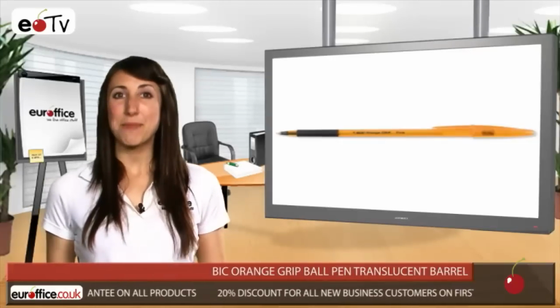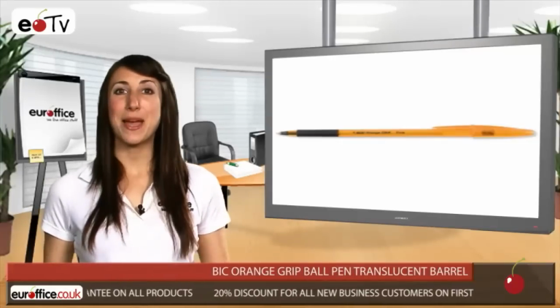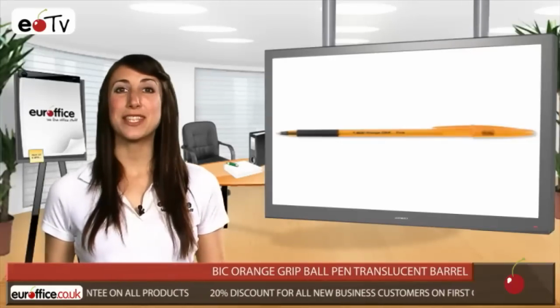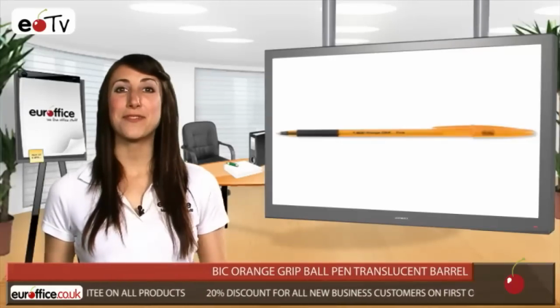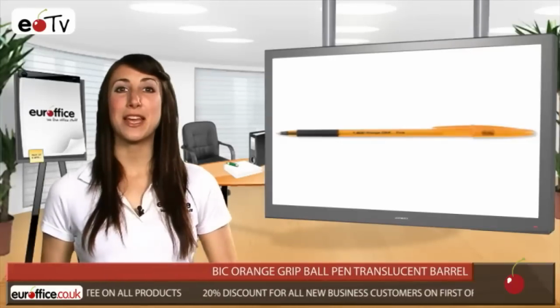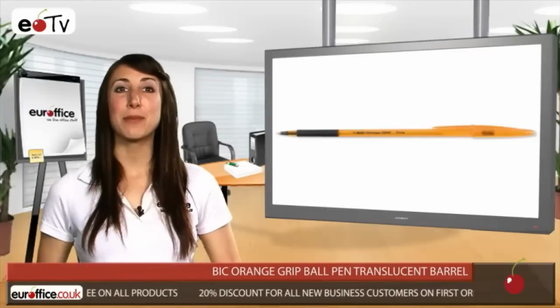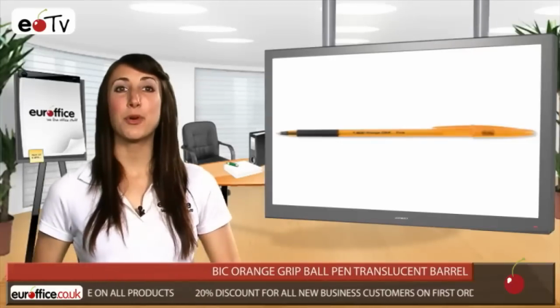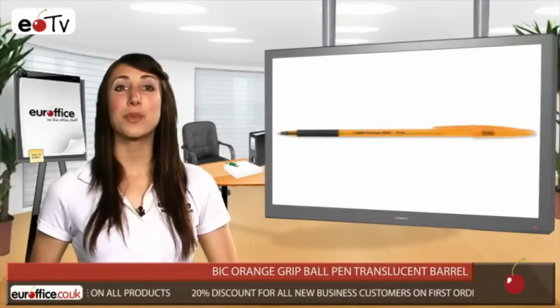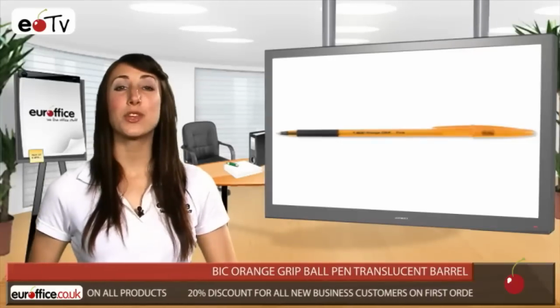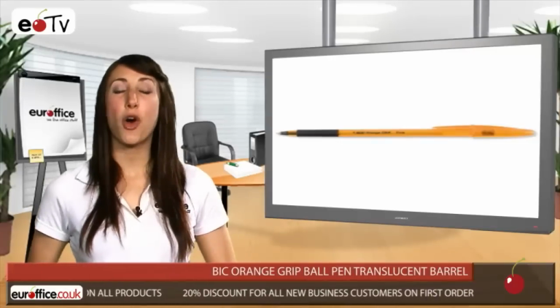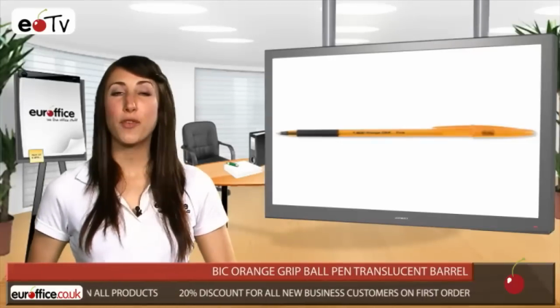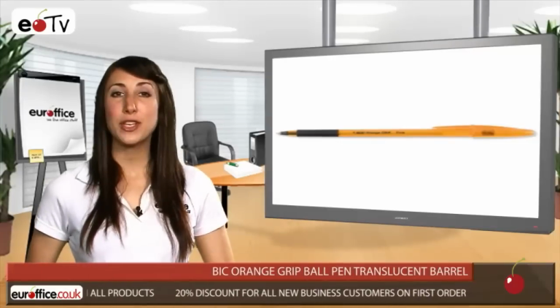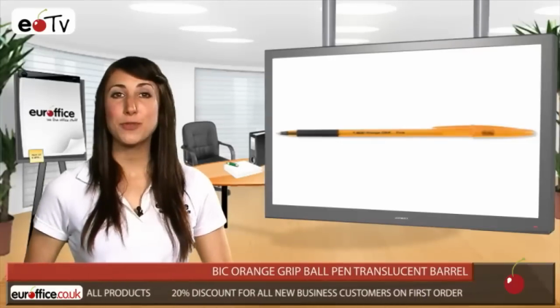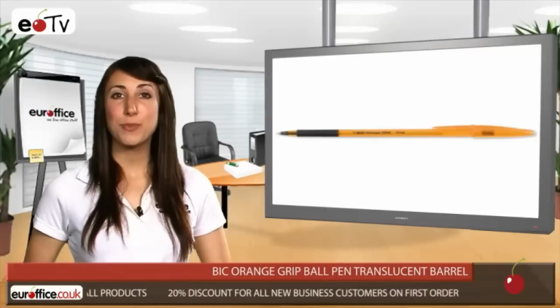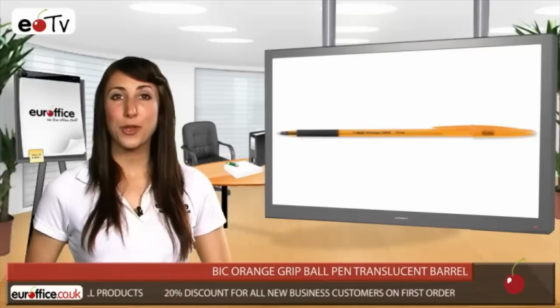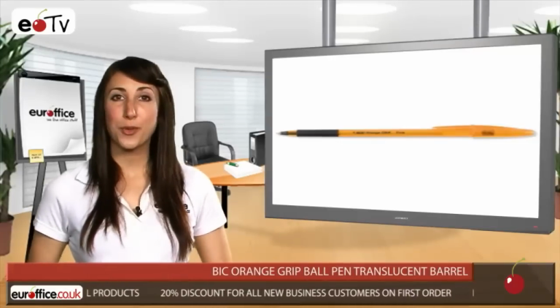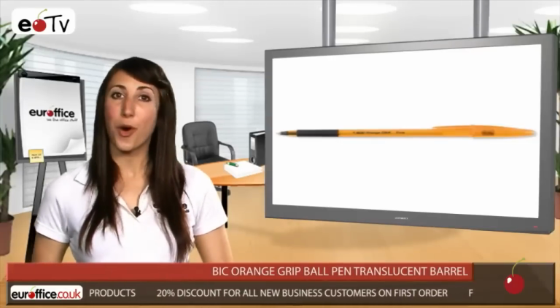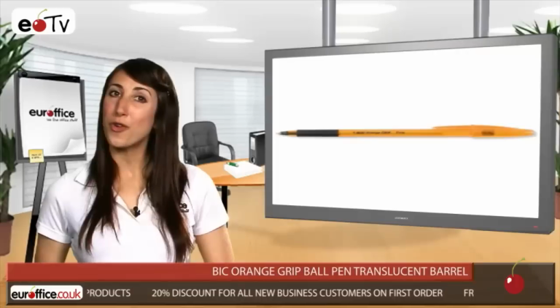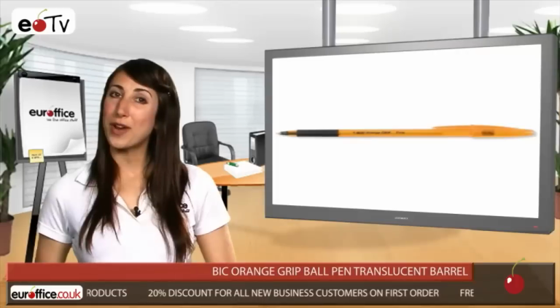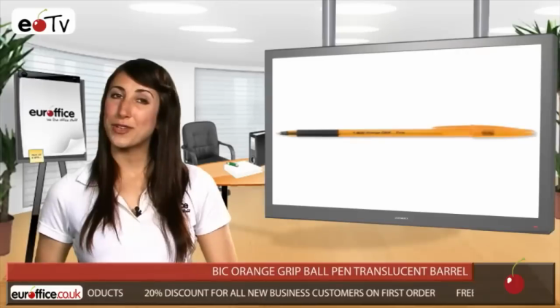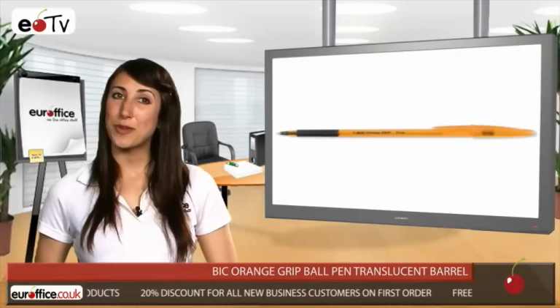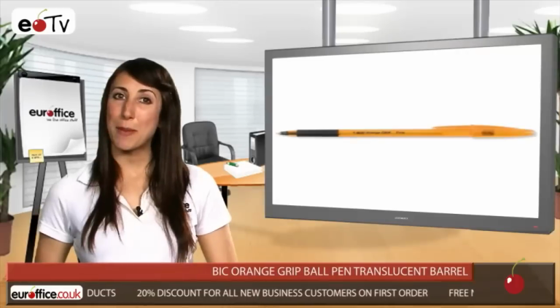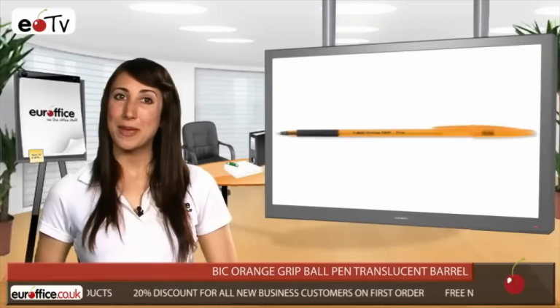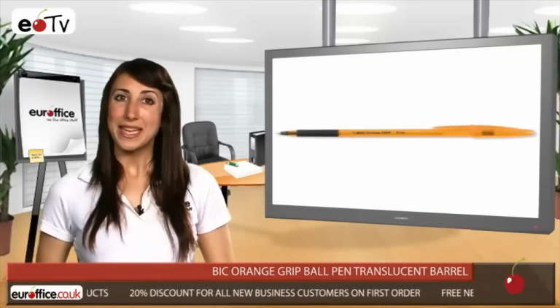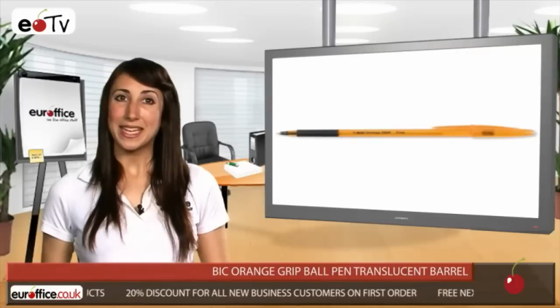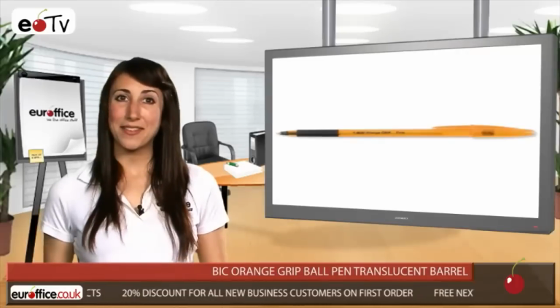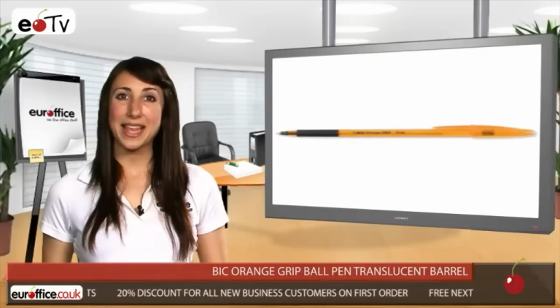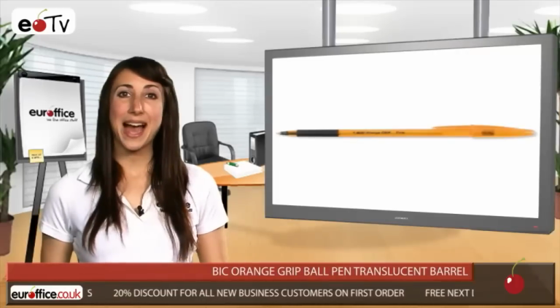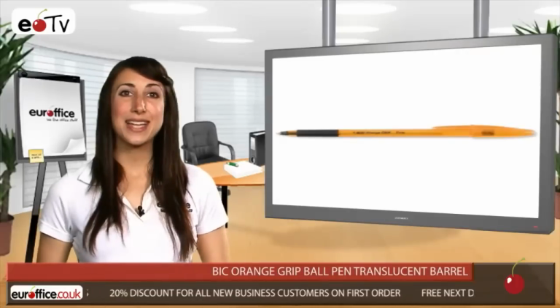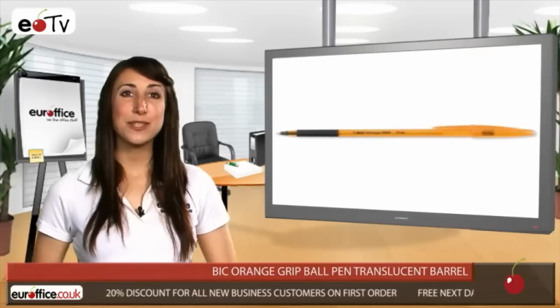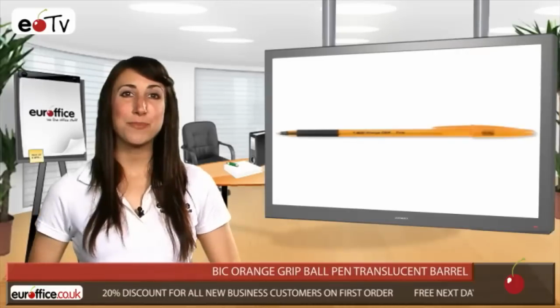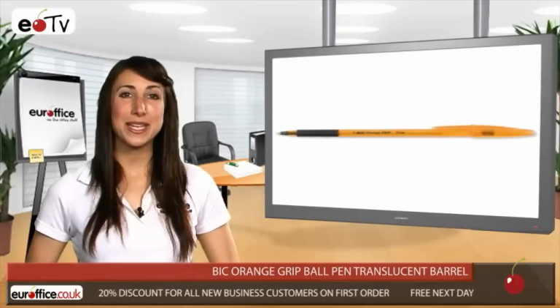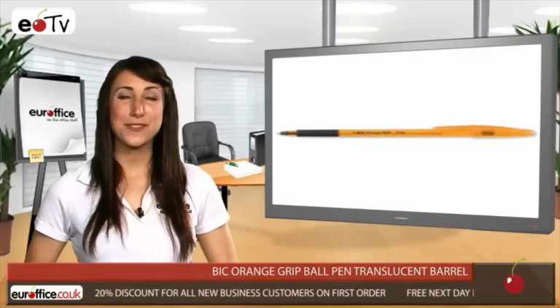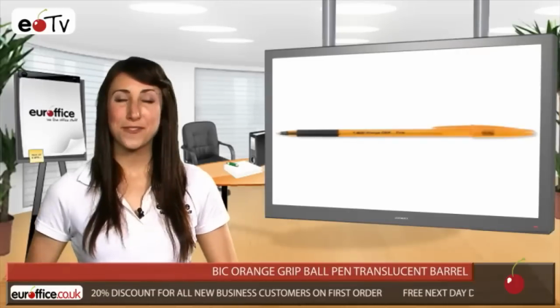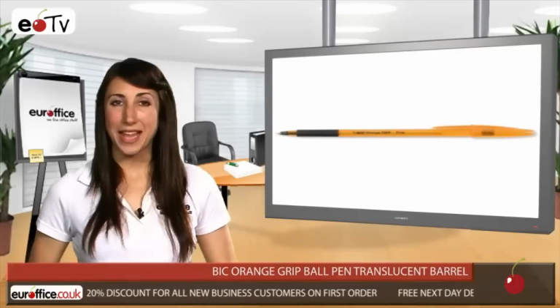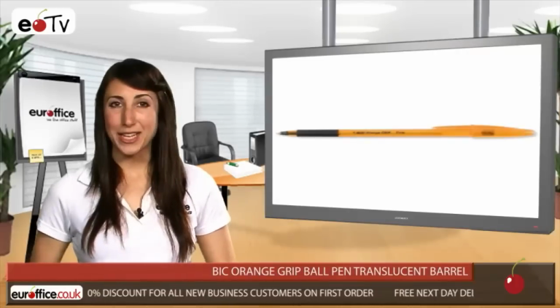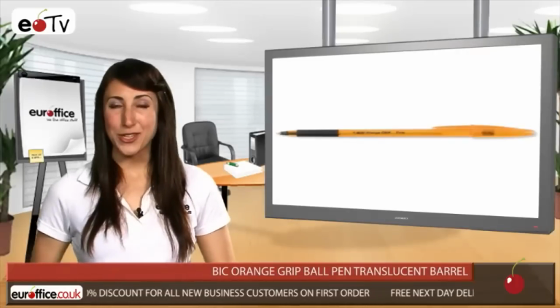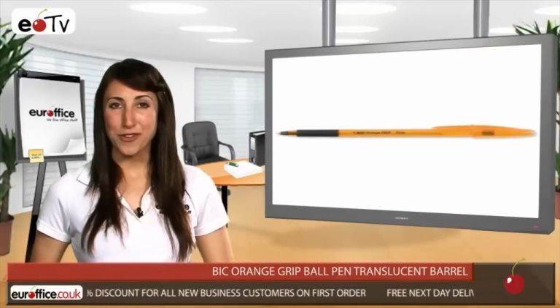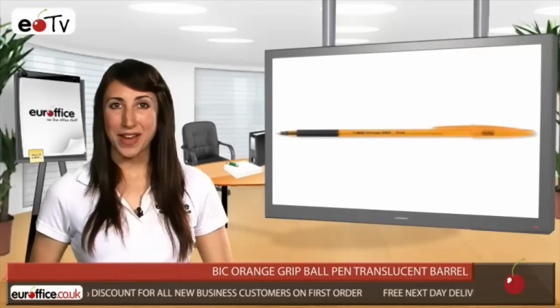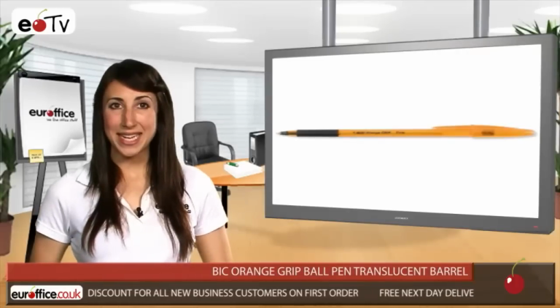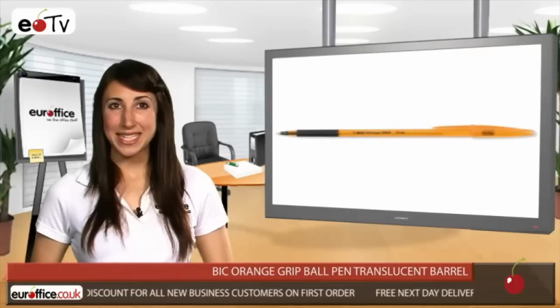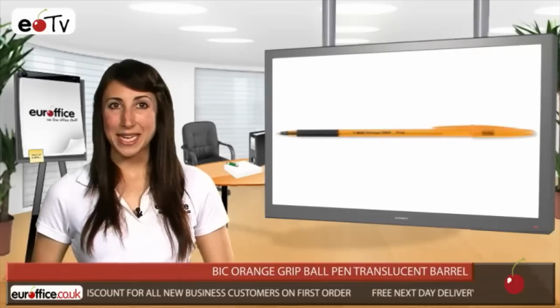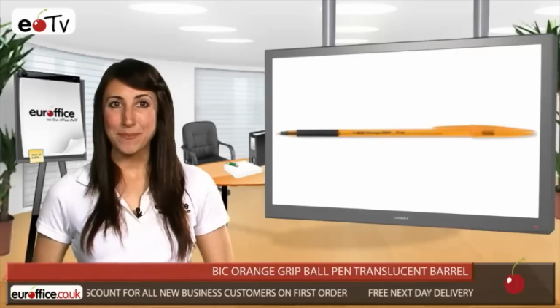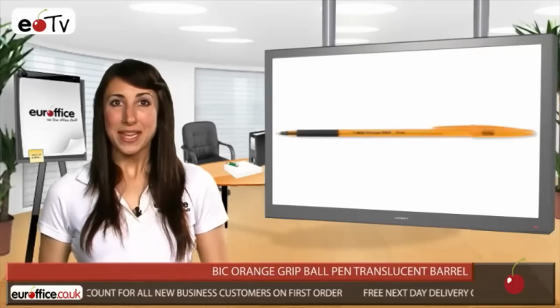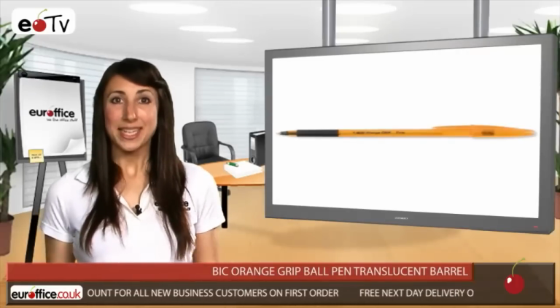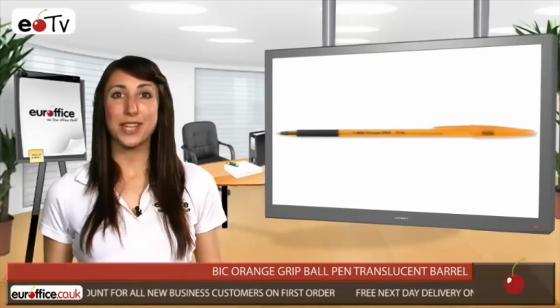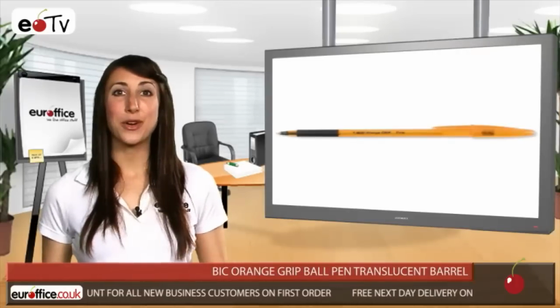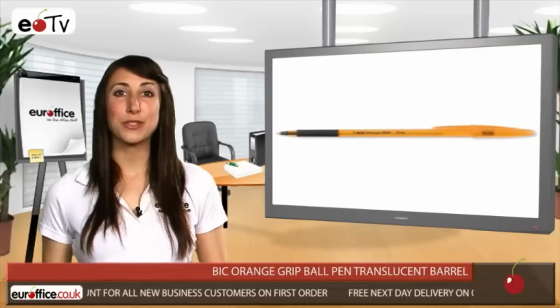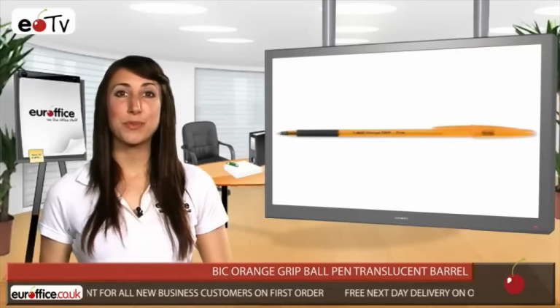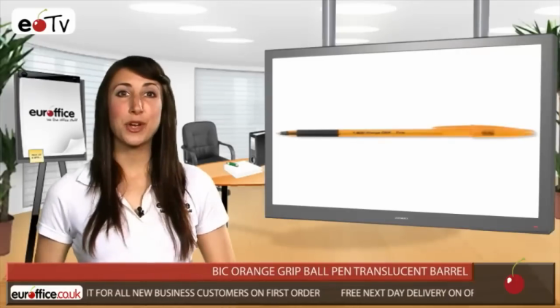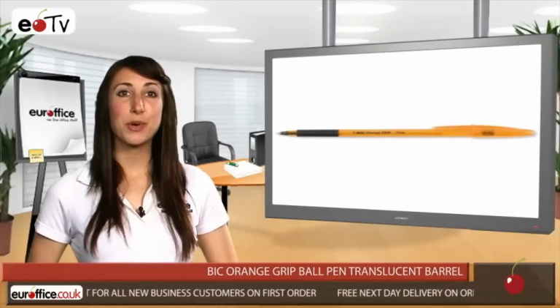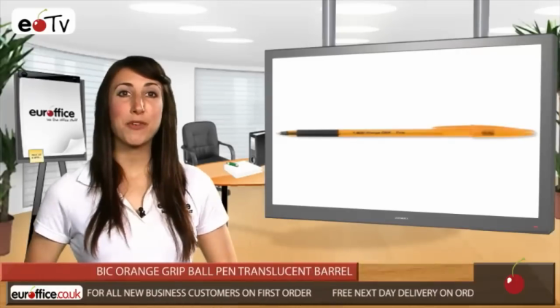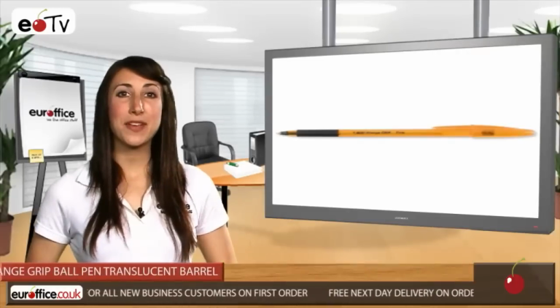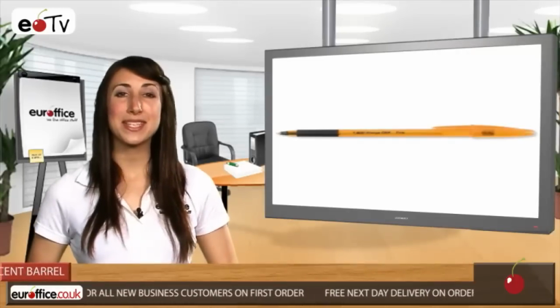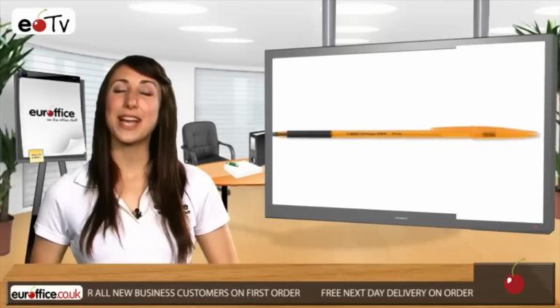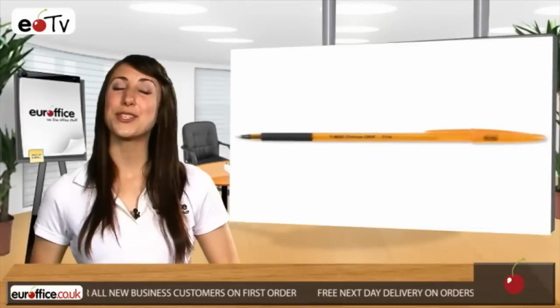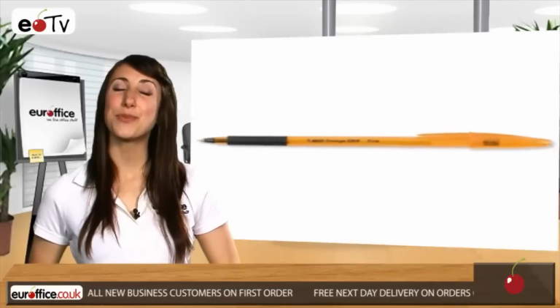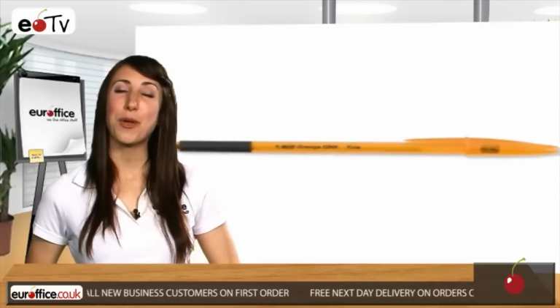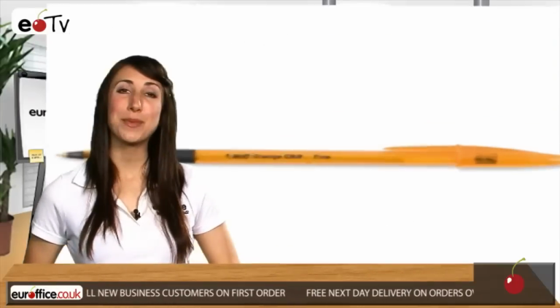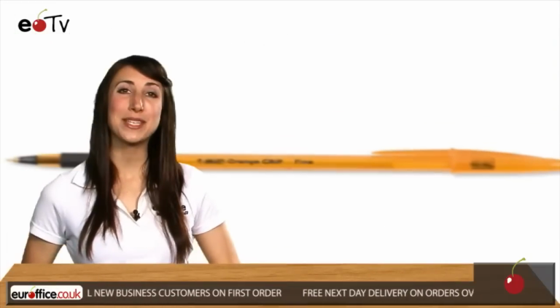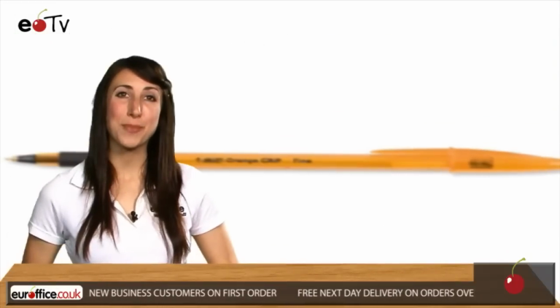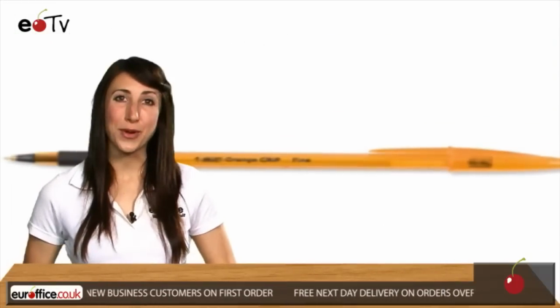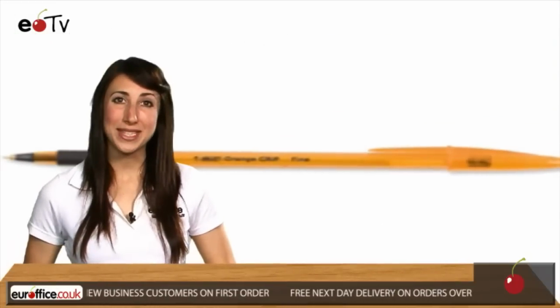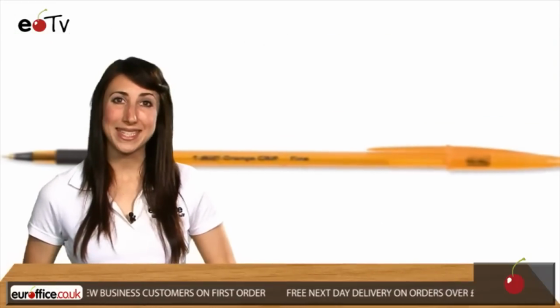The pen is available with an orange, blue or red grip, giving that added bit of flair to your writing. Get yours from EuroOffice and you won't be disappointed.